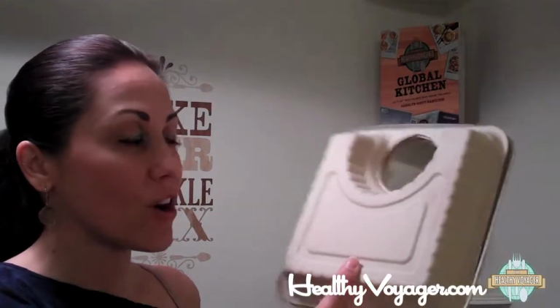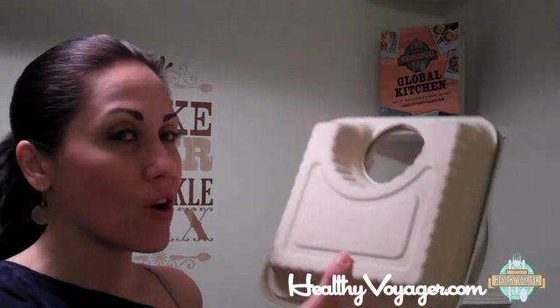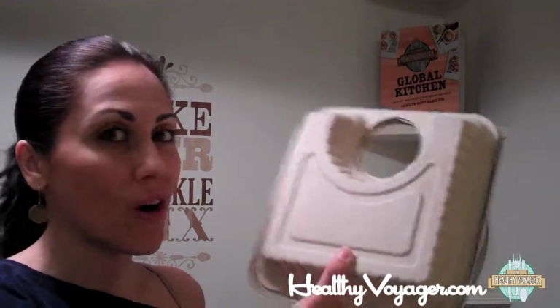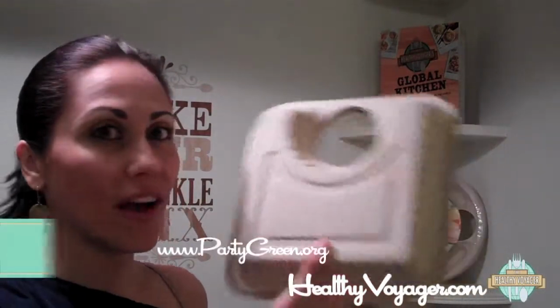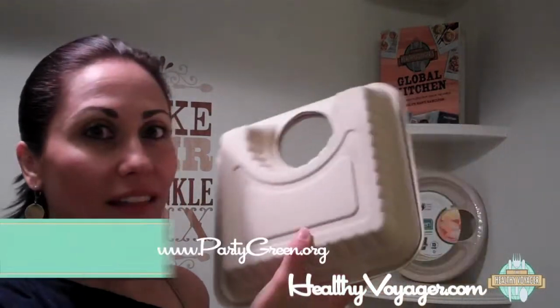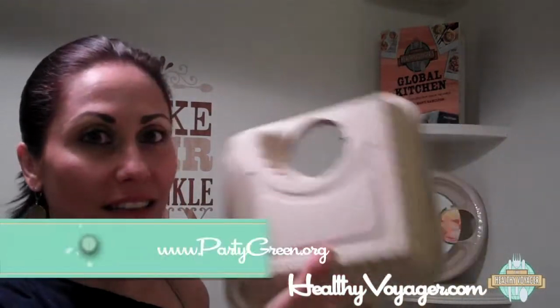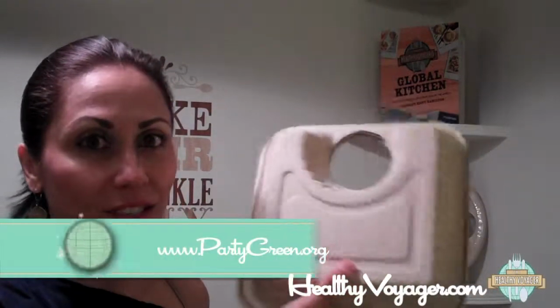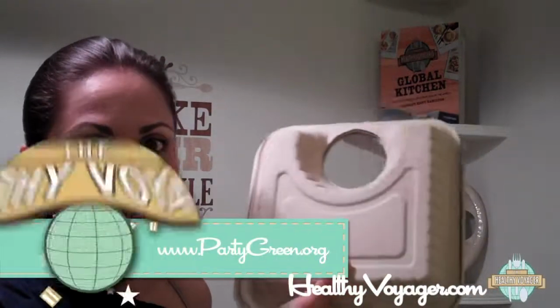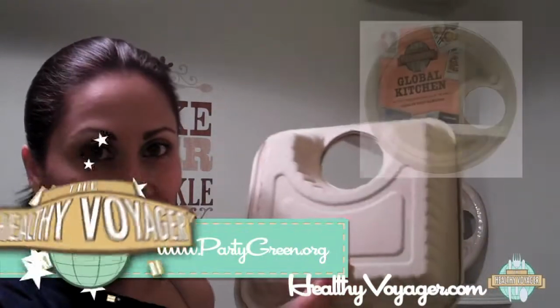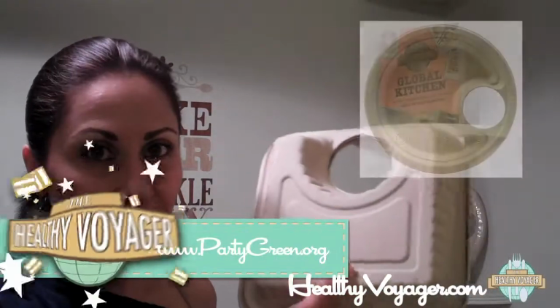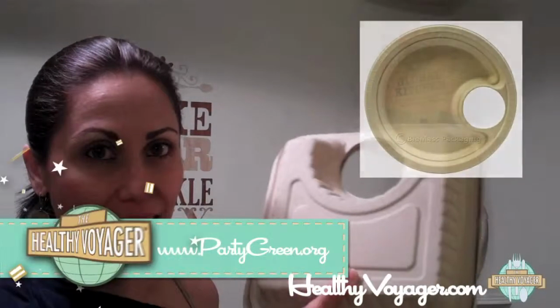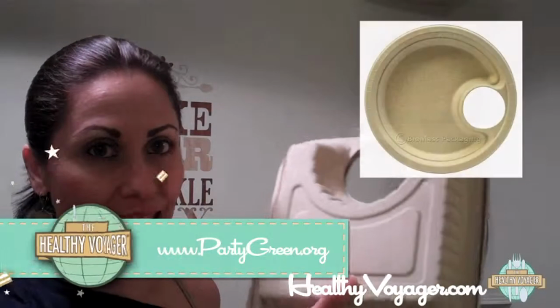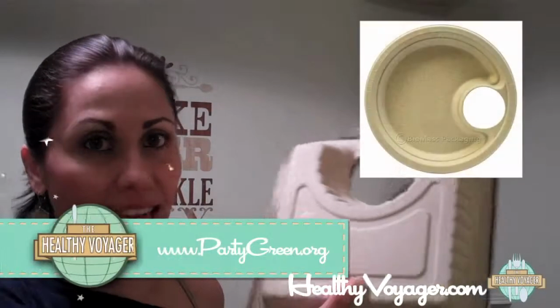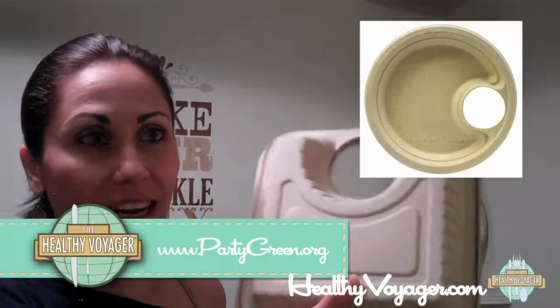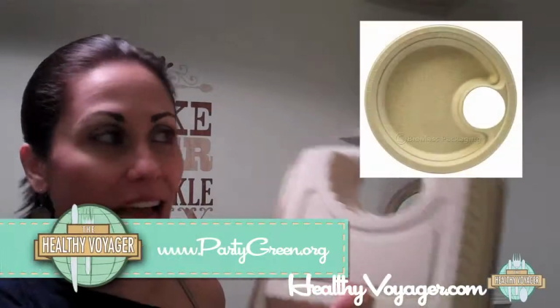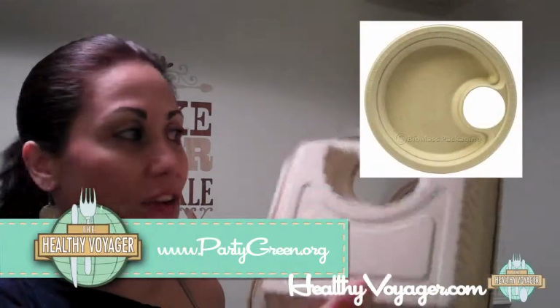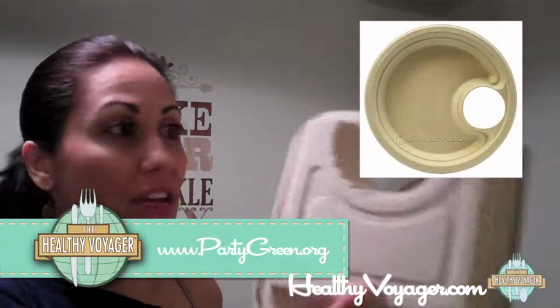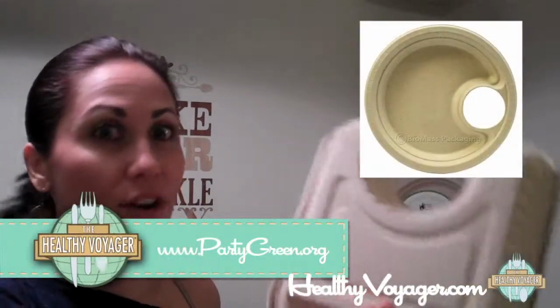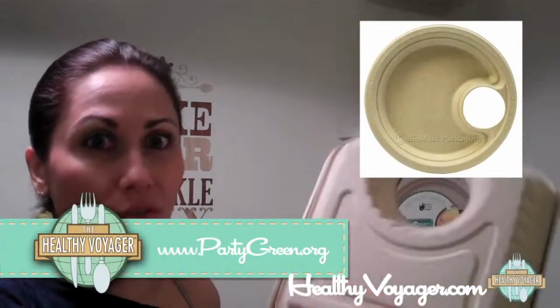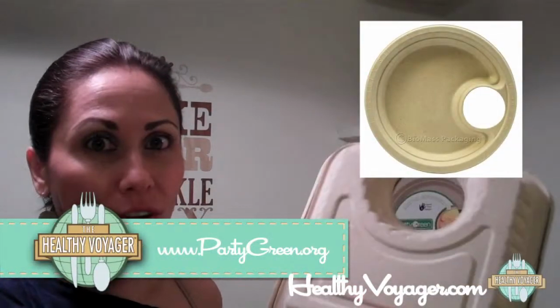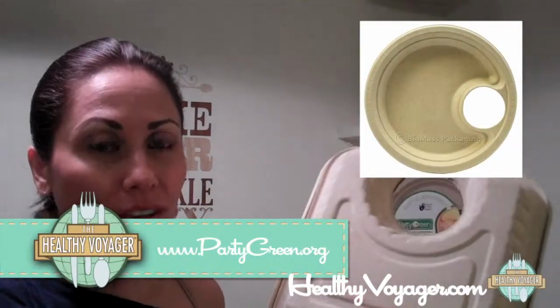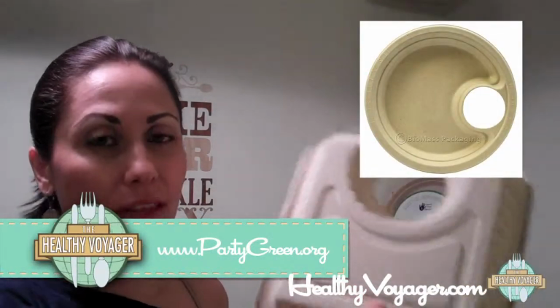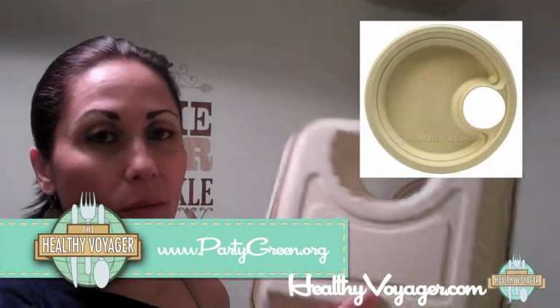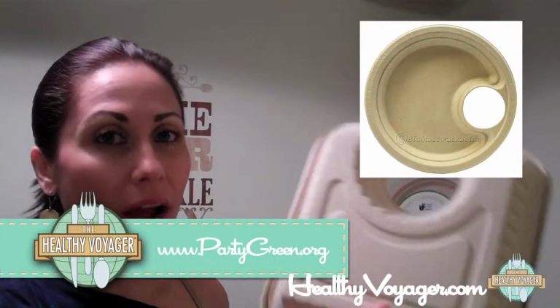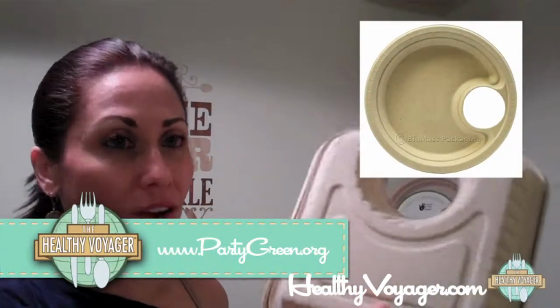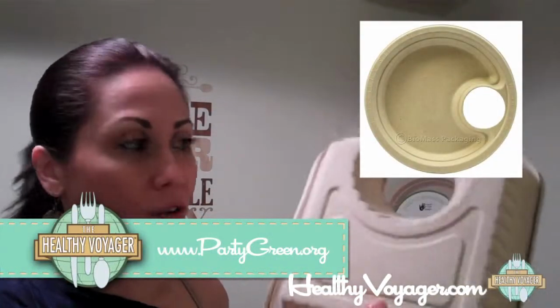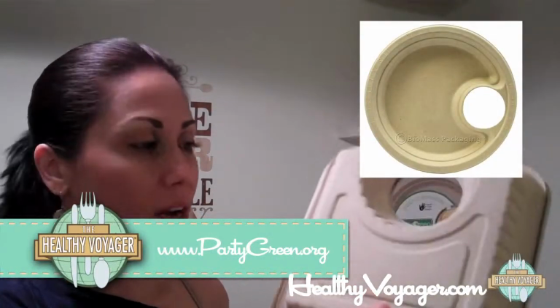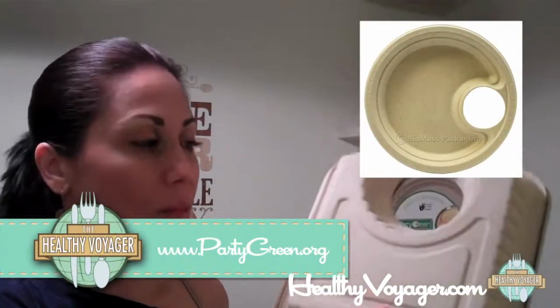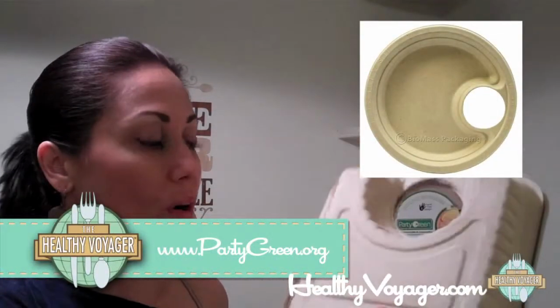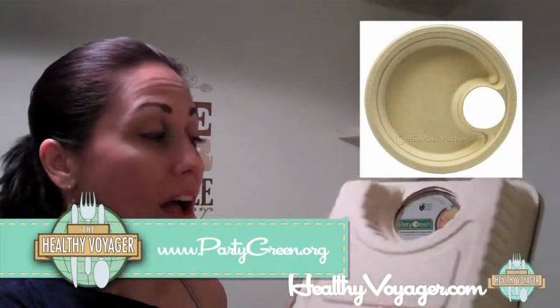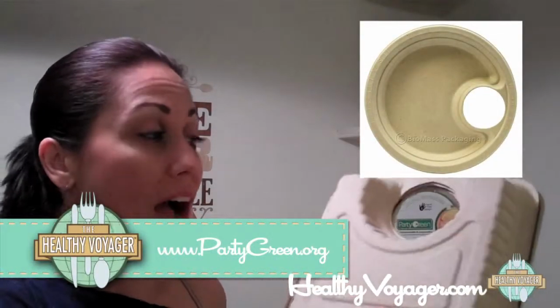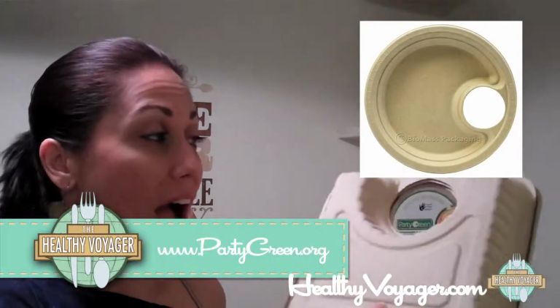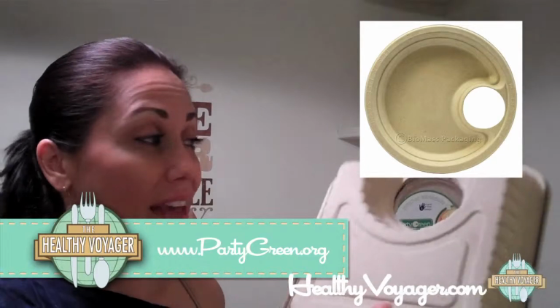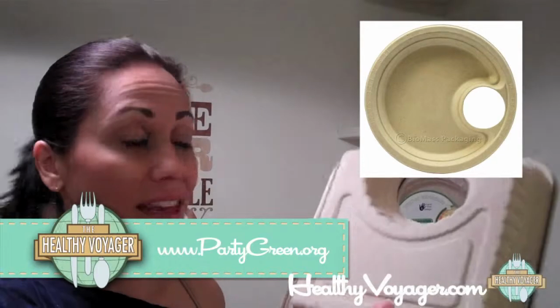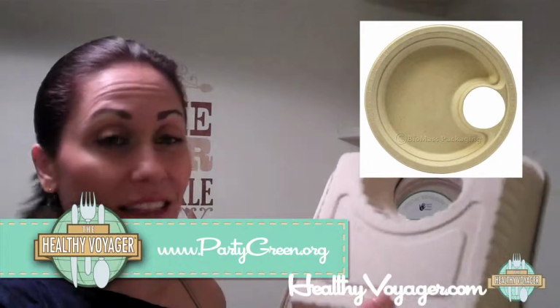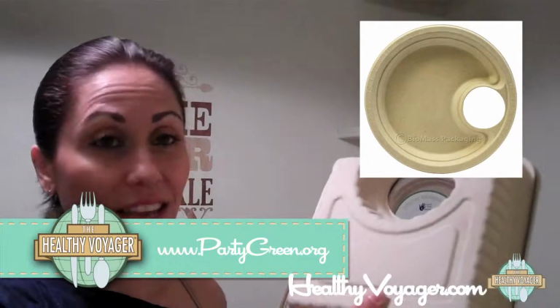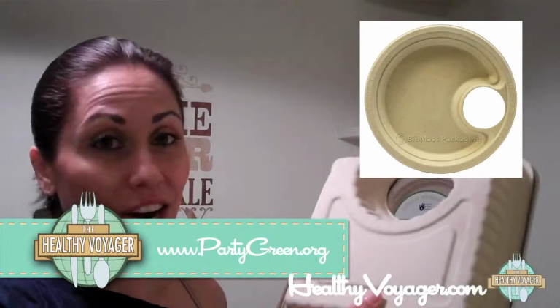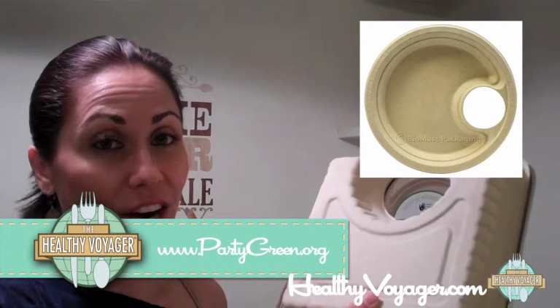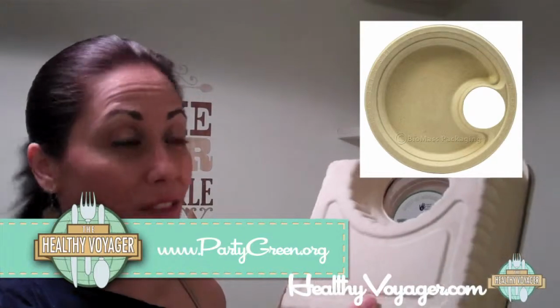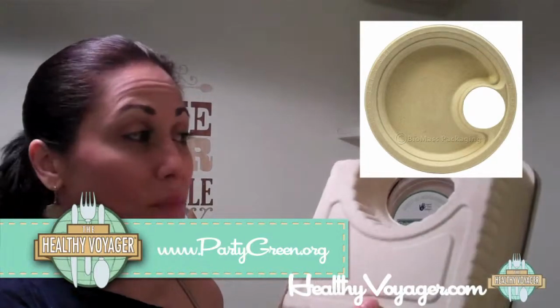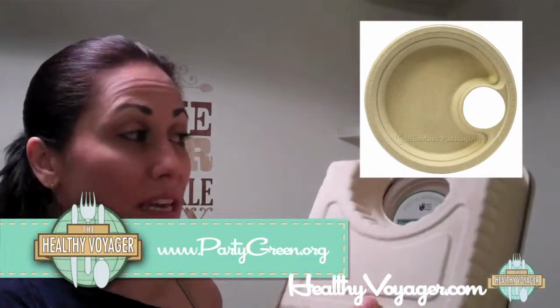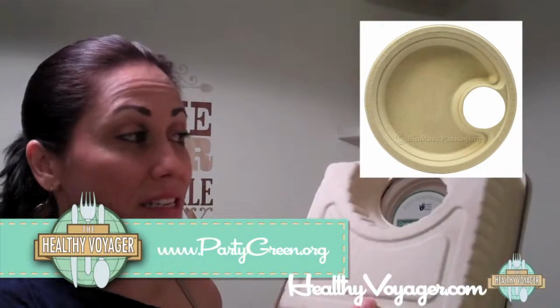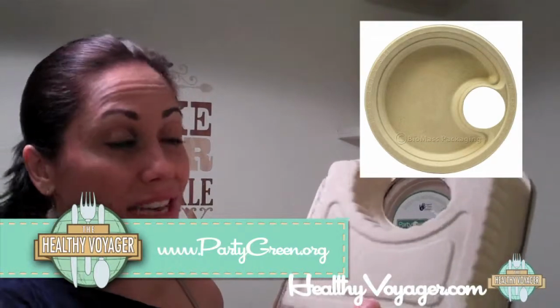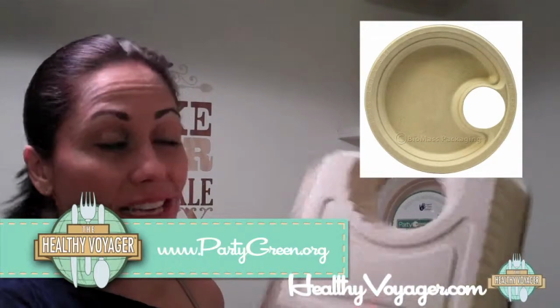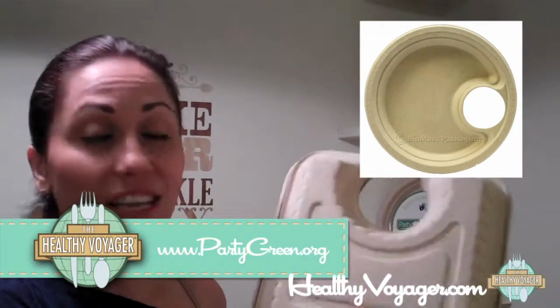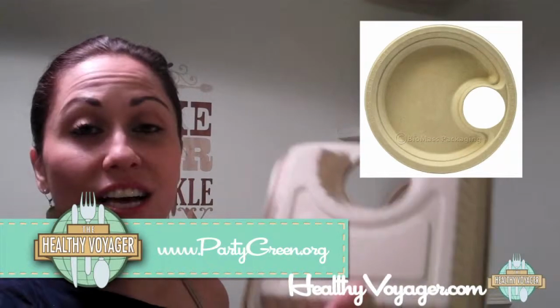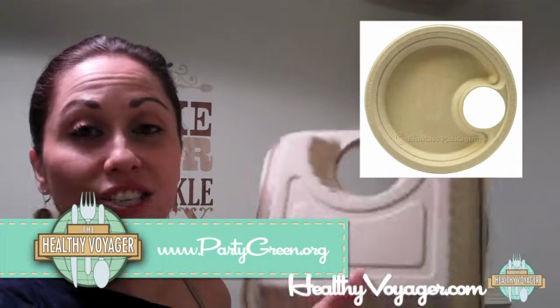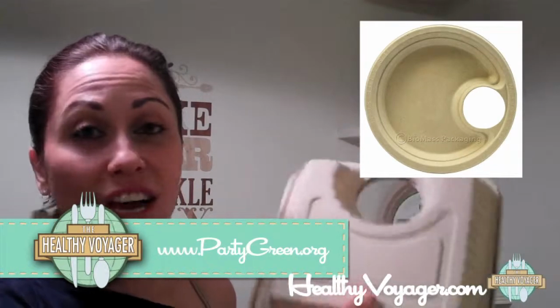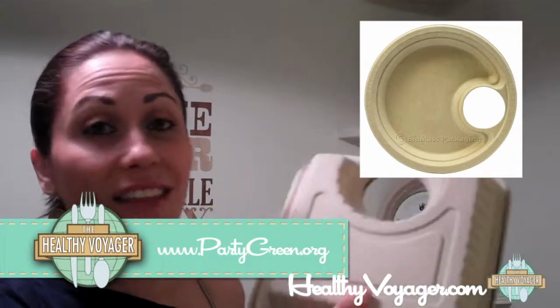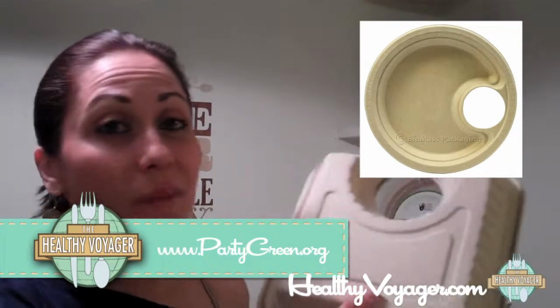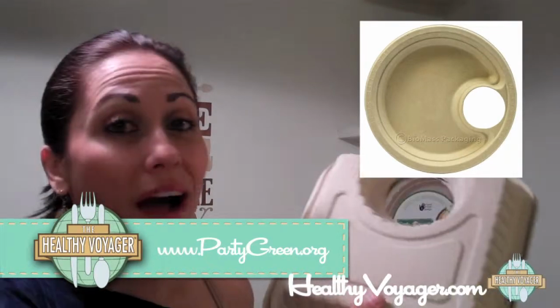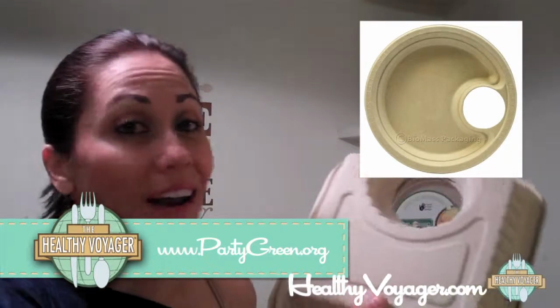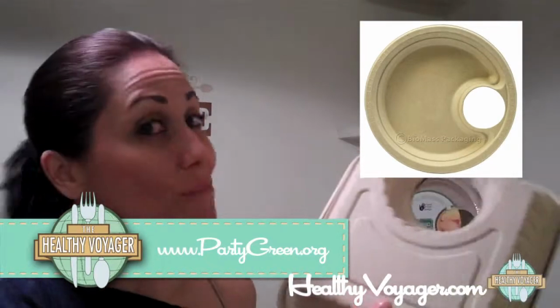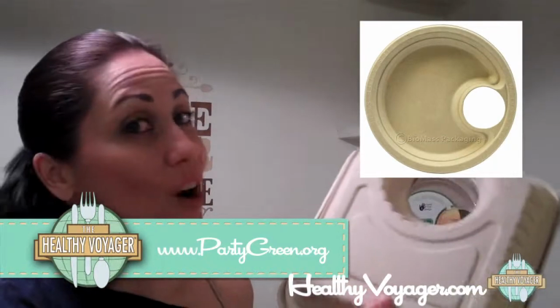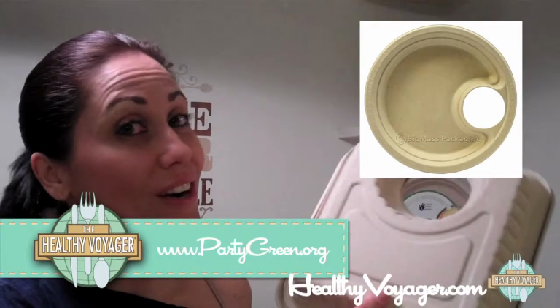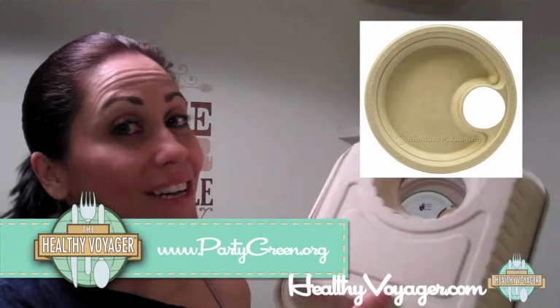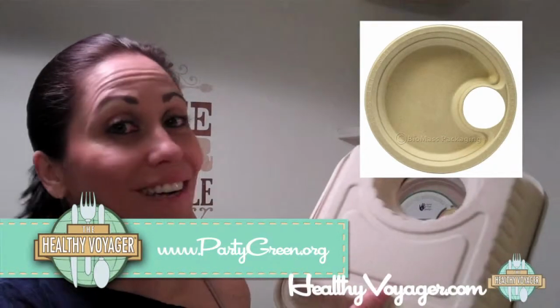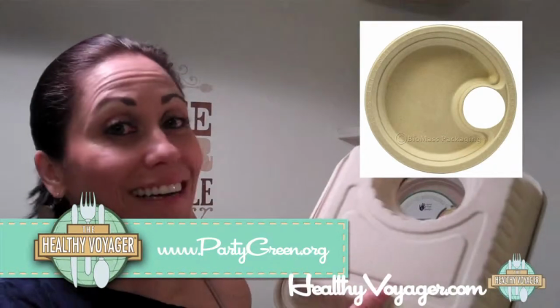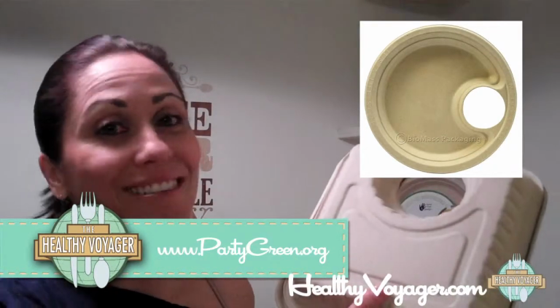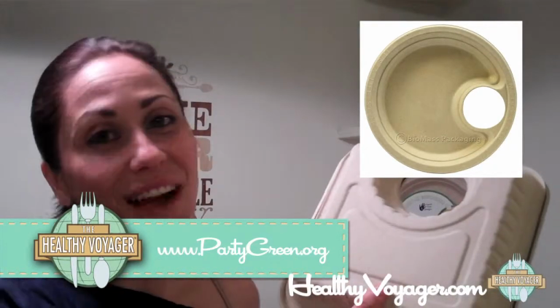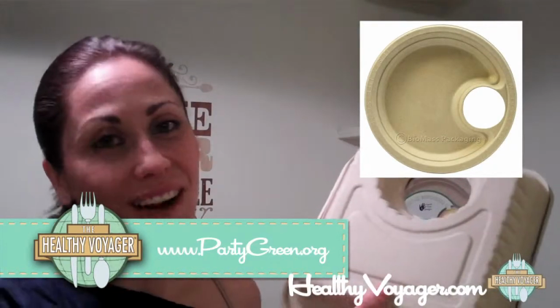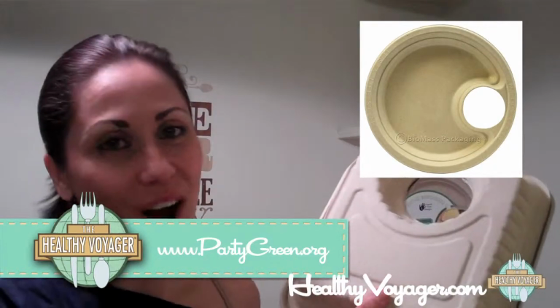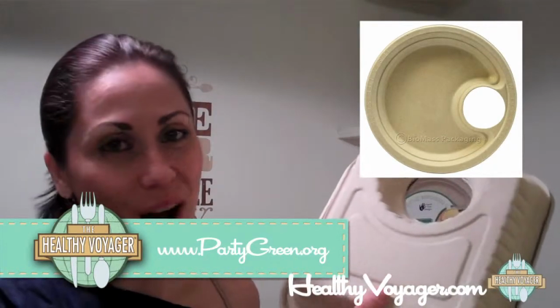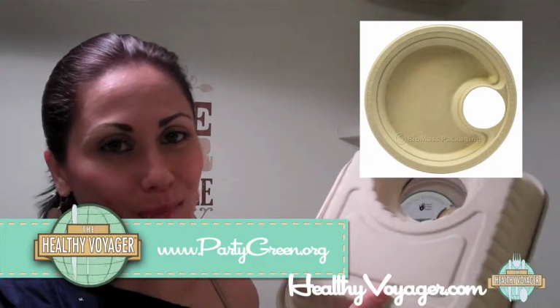So these are fantastic. They're eco-friendly, they're biodegradable. I think they're the bee's knees. Check them out at PartyGreen.com.